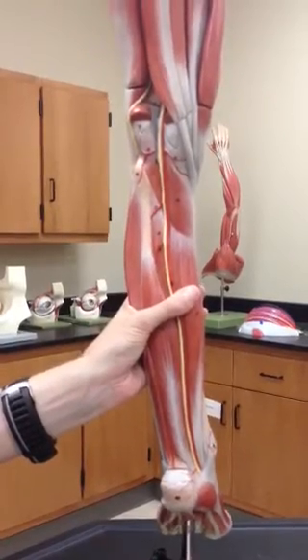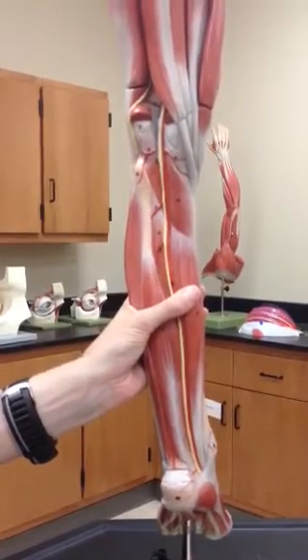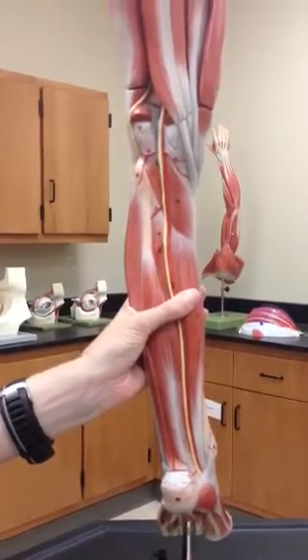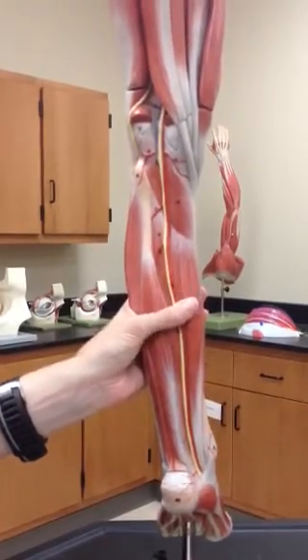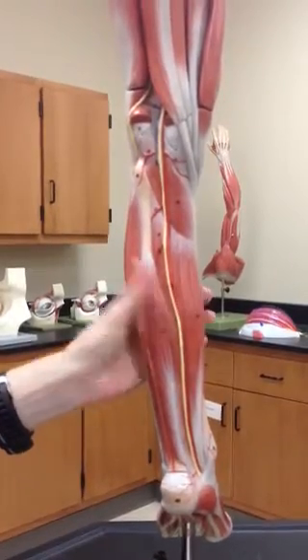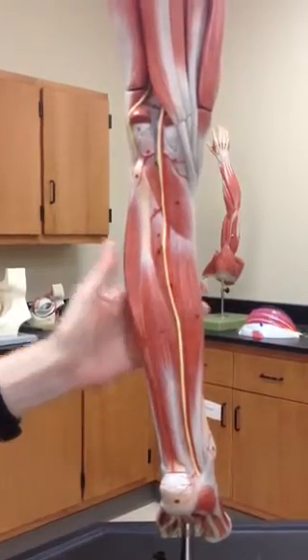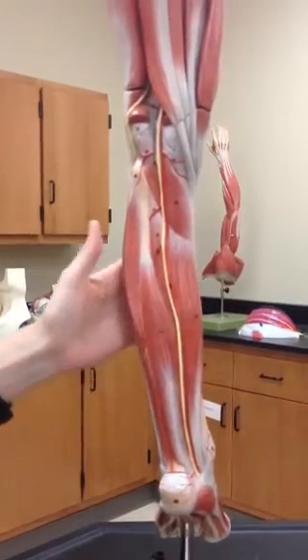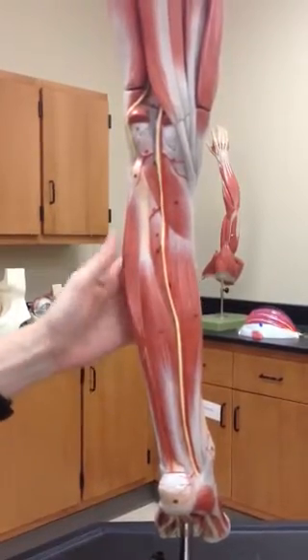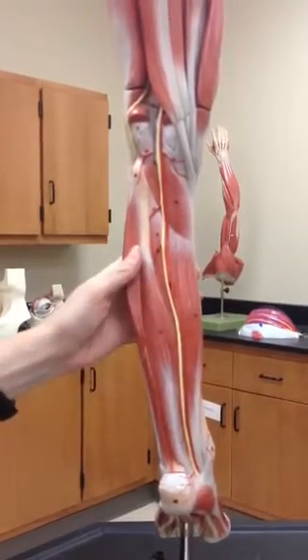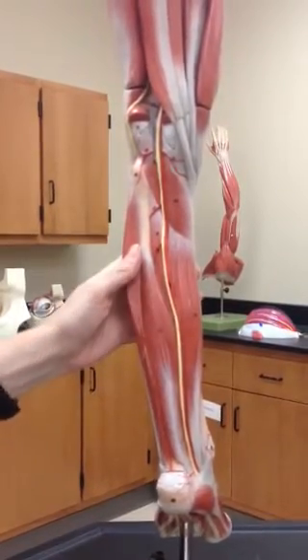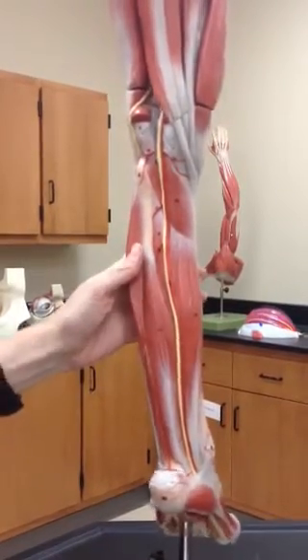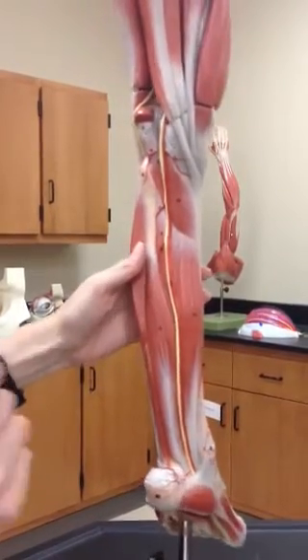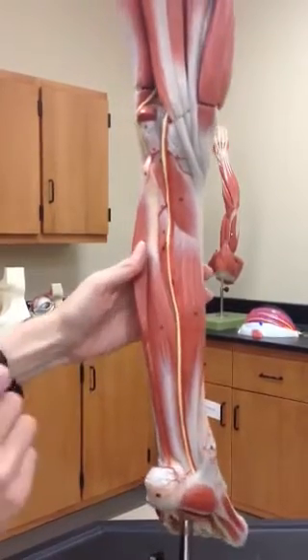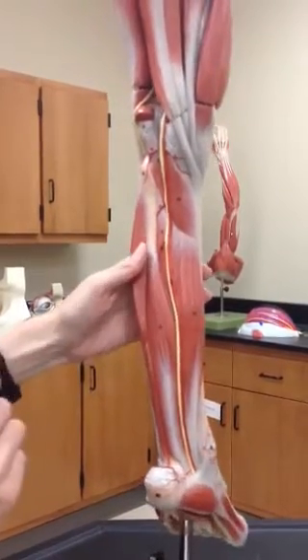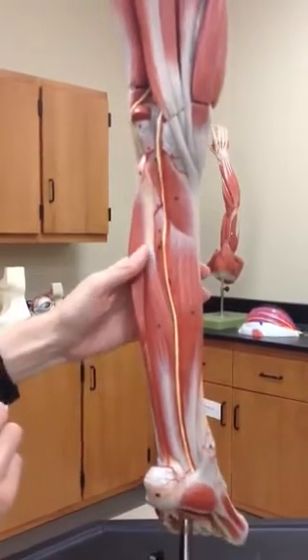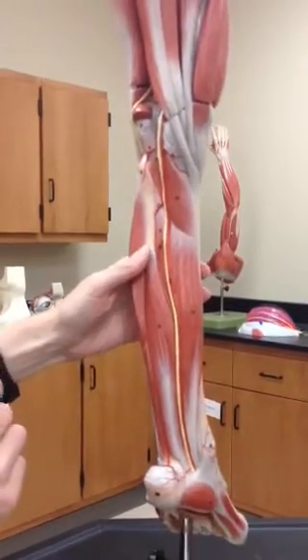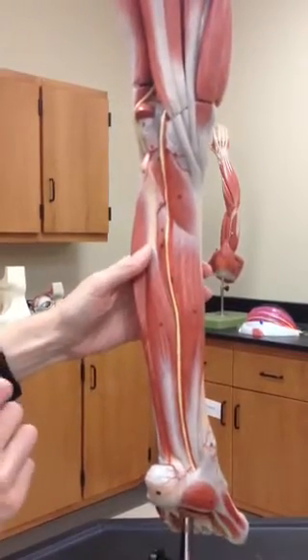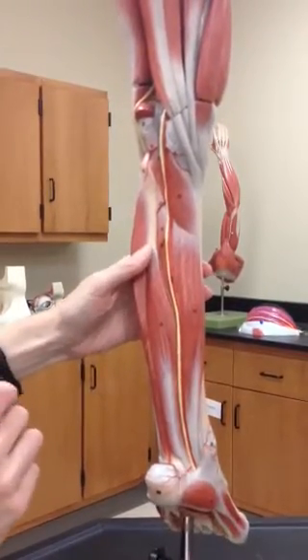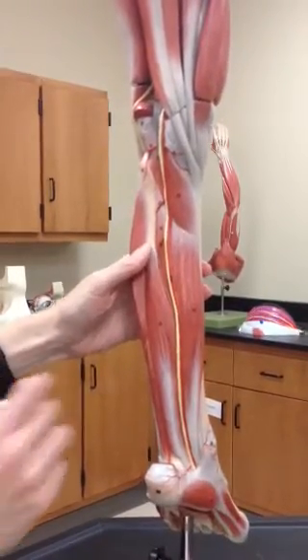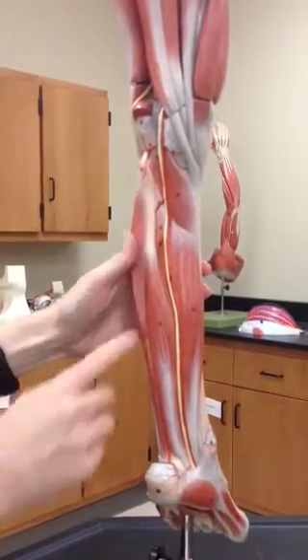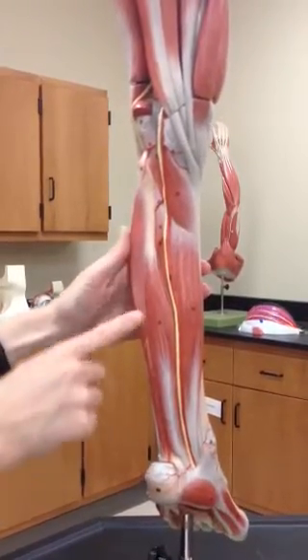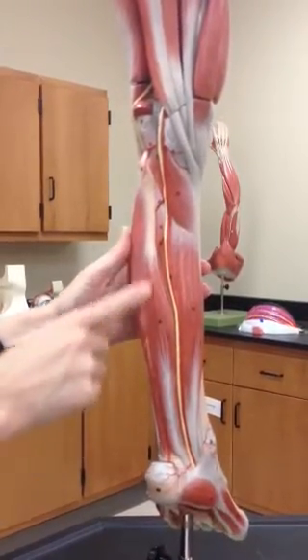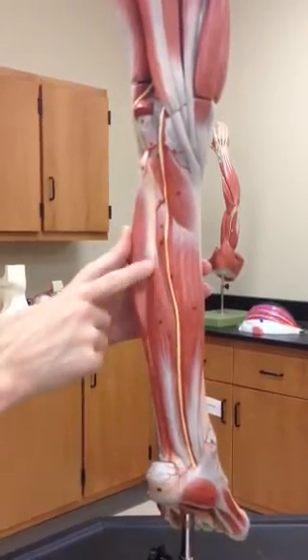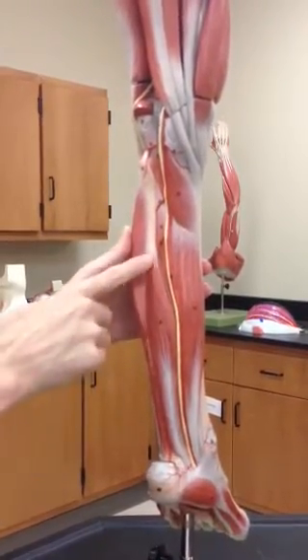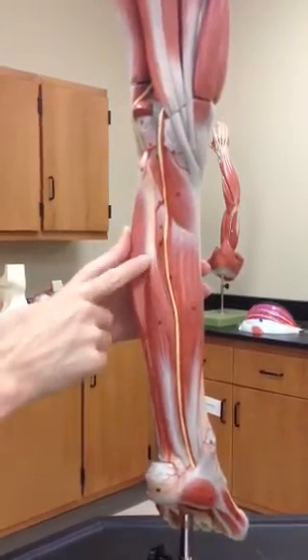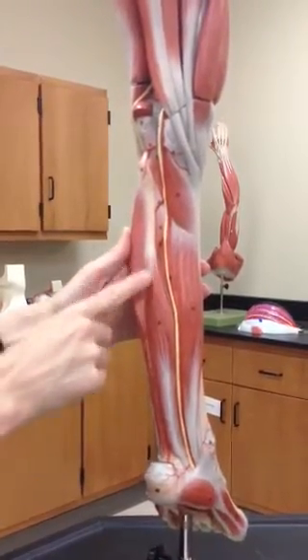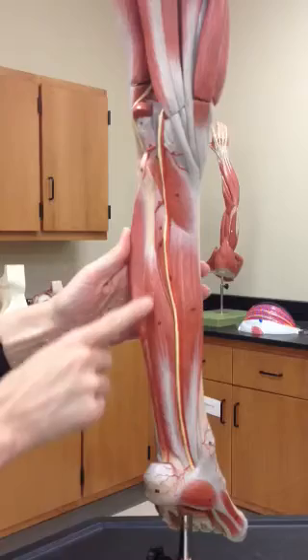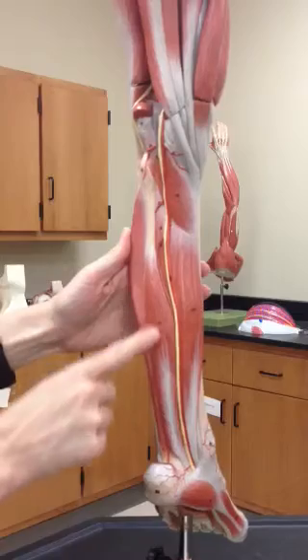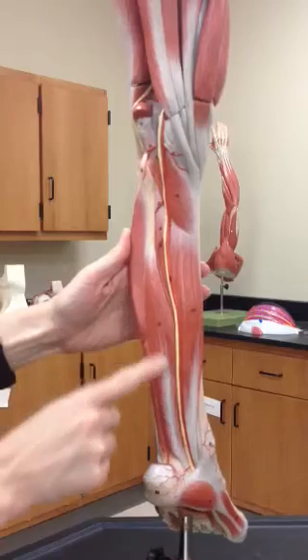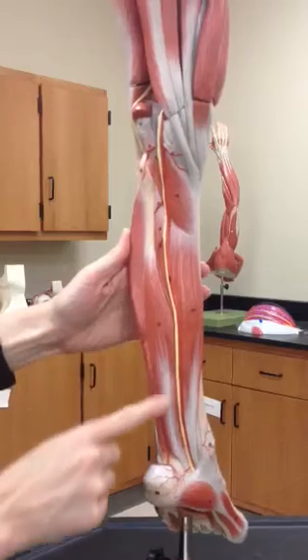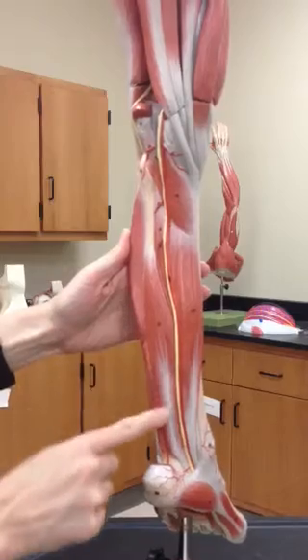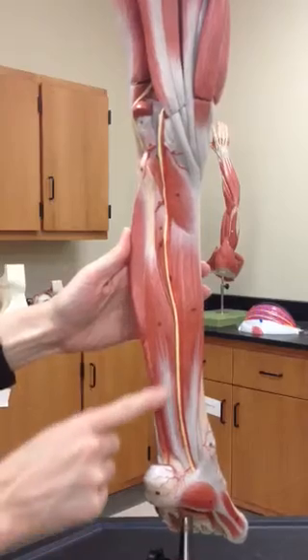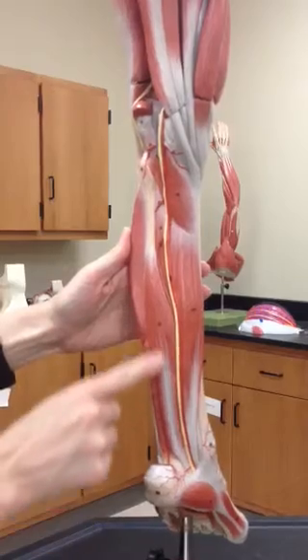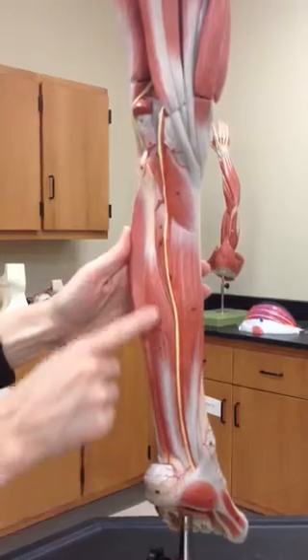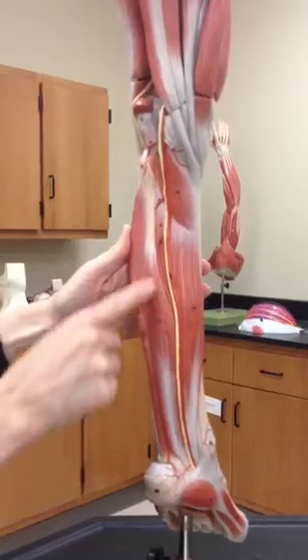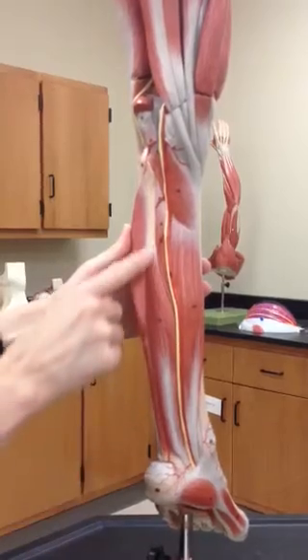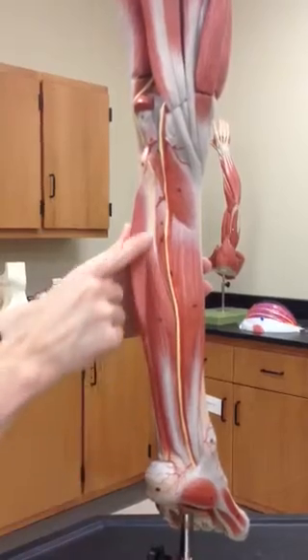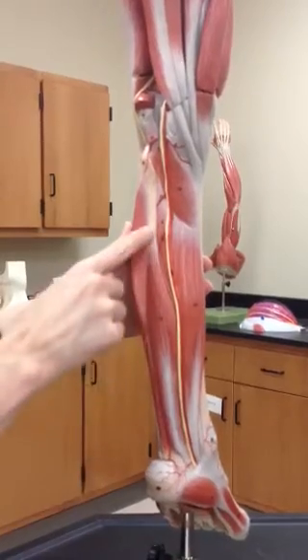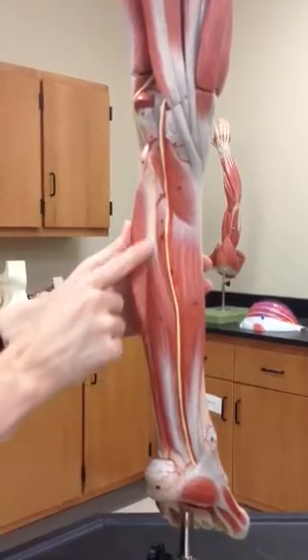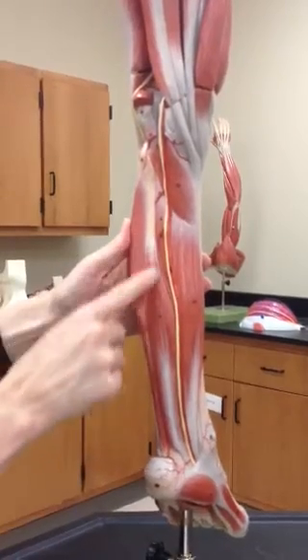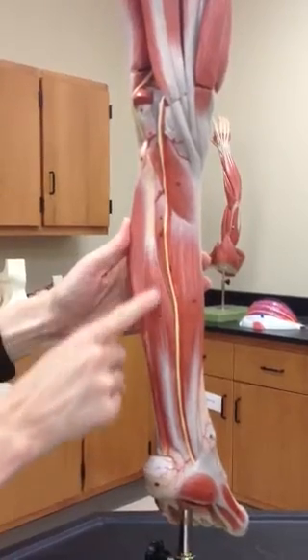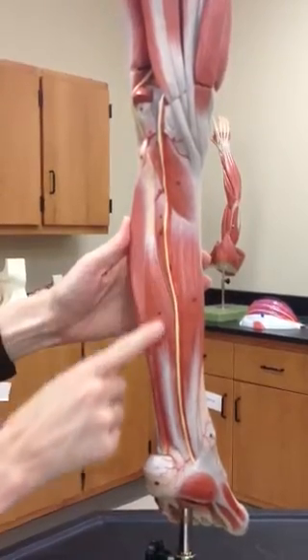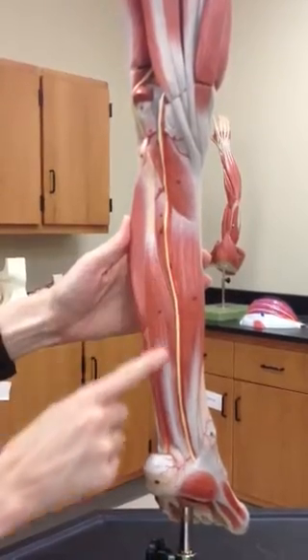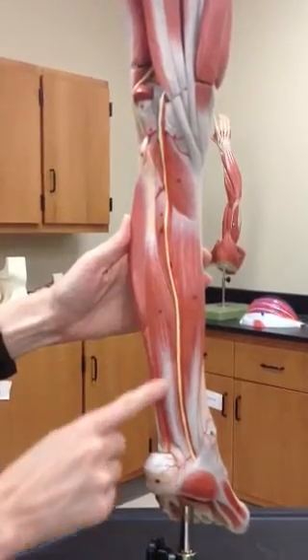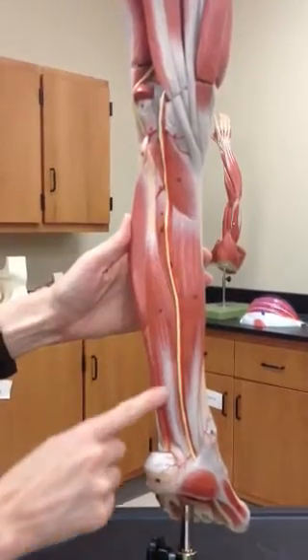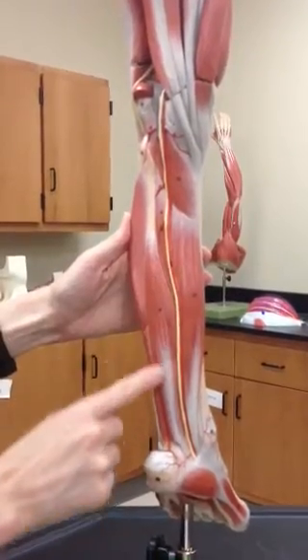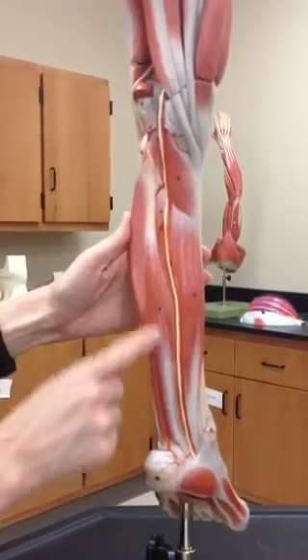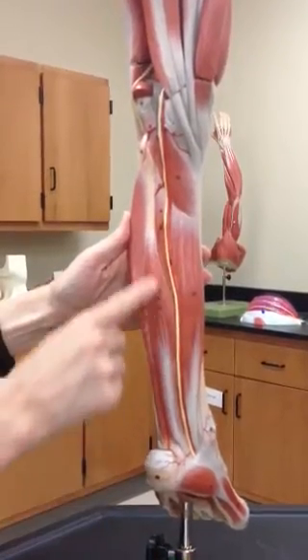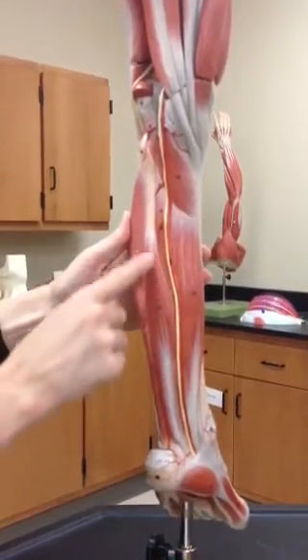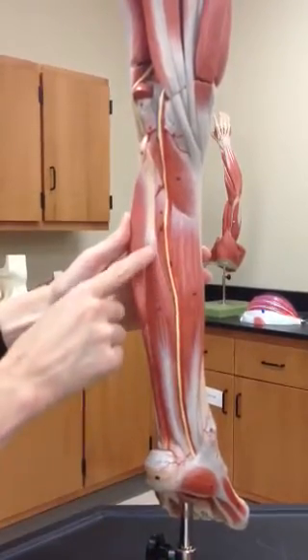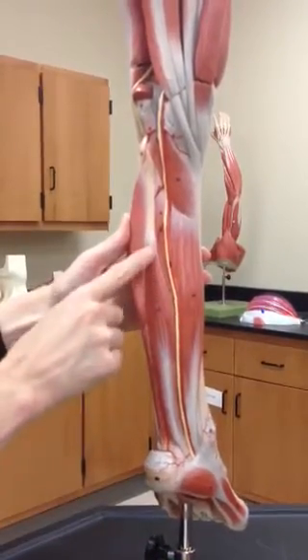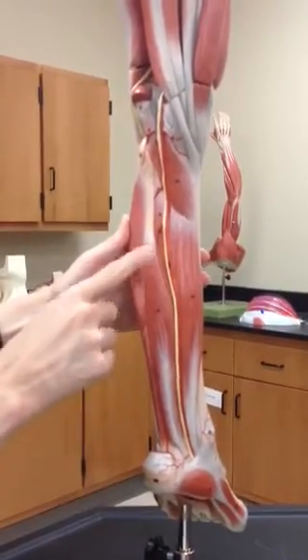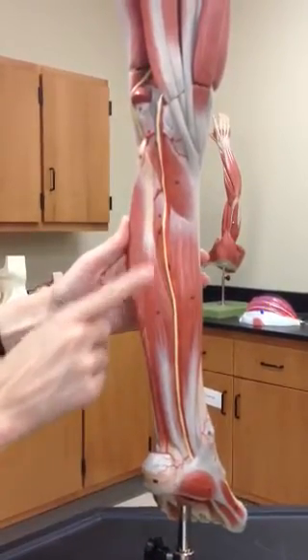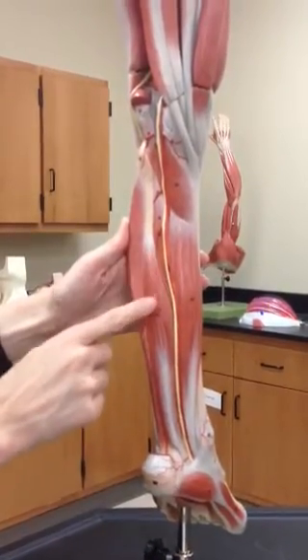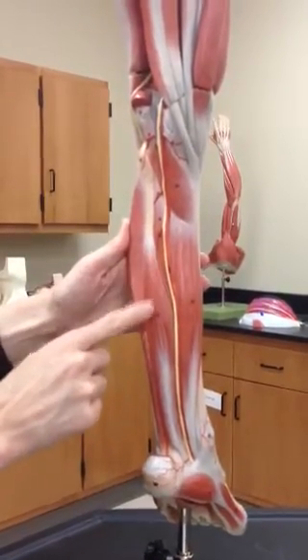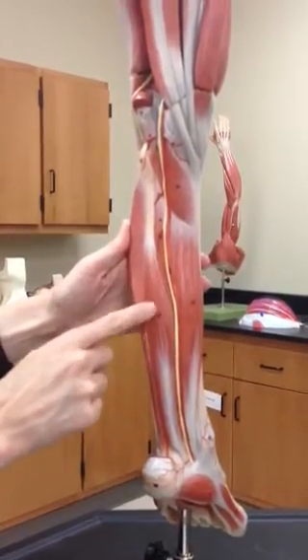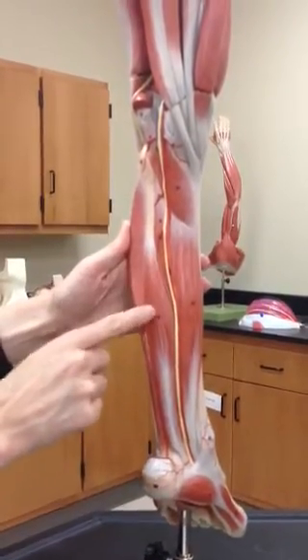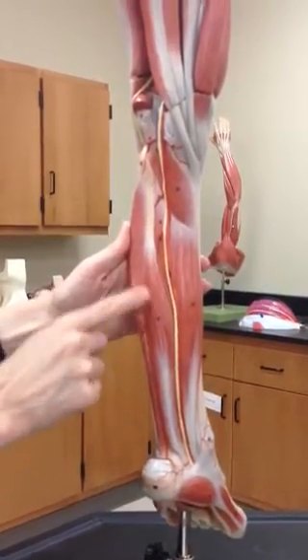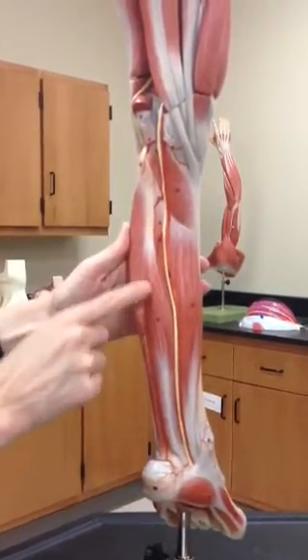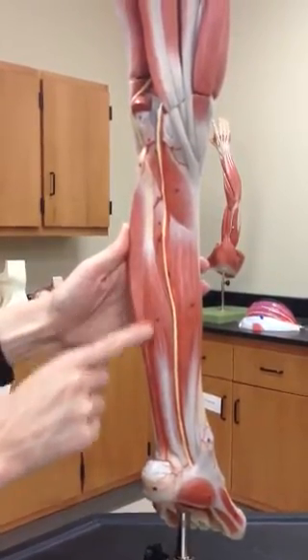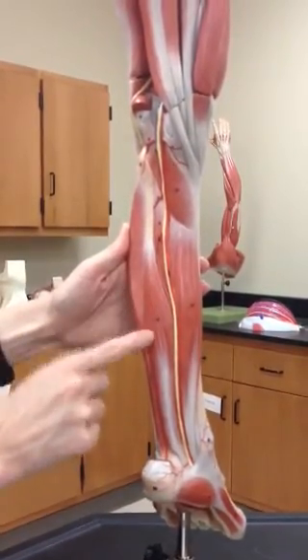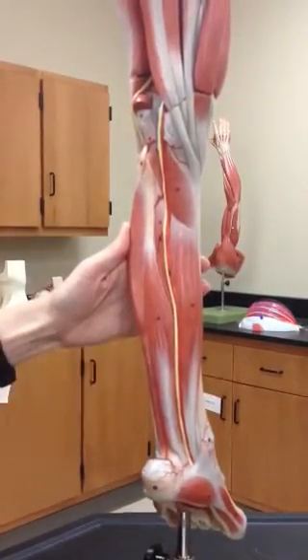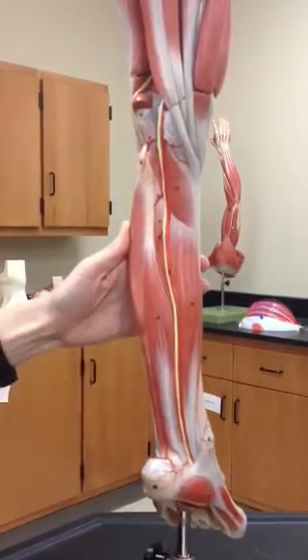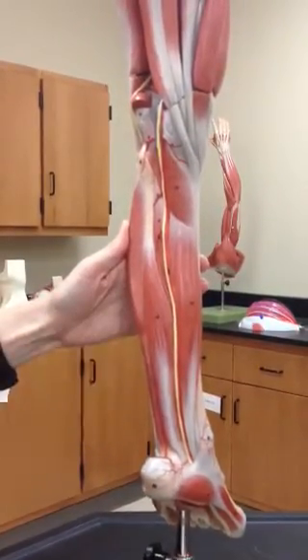And then flexor hallucis longus is this one right here — flexor hallucis longus is number 29.